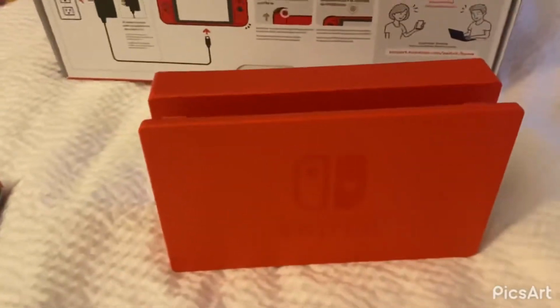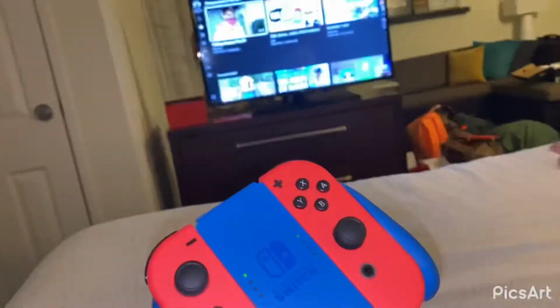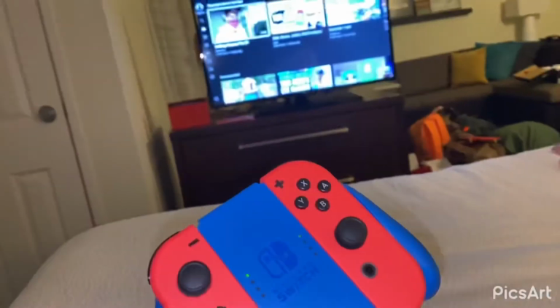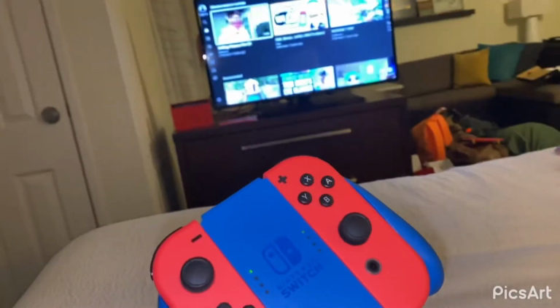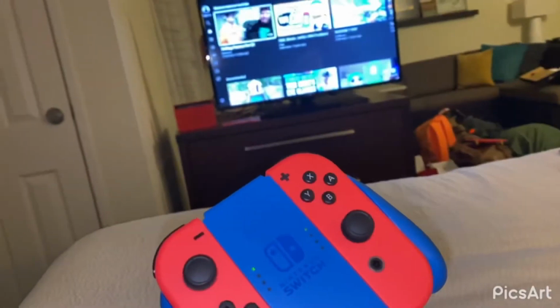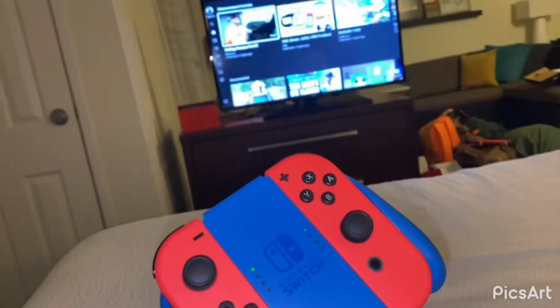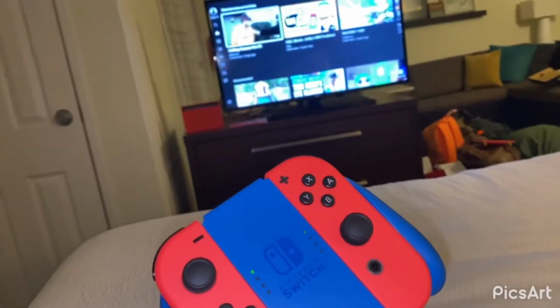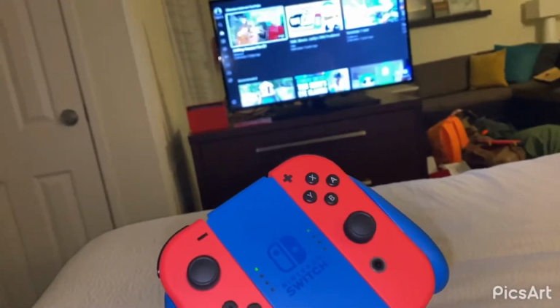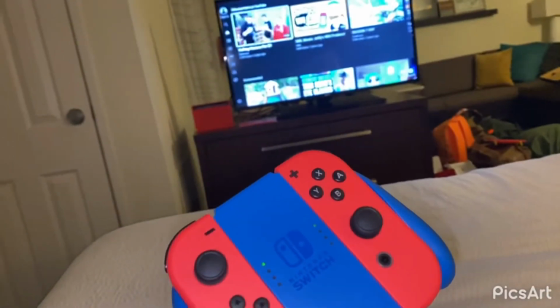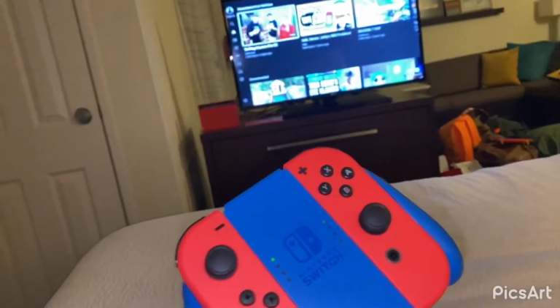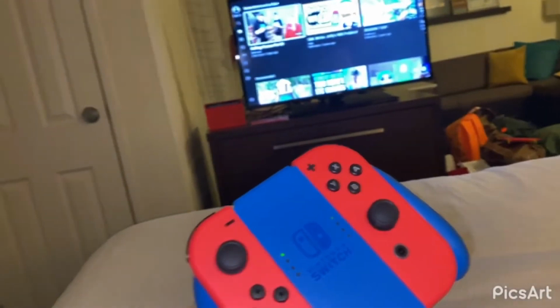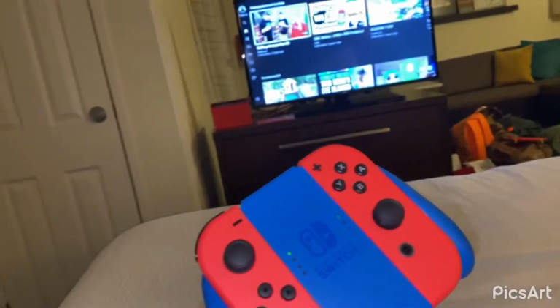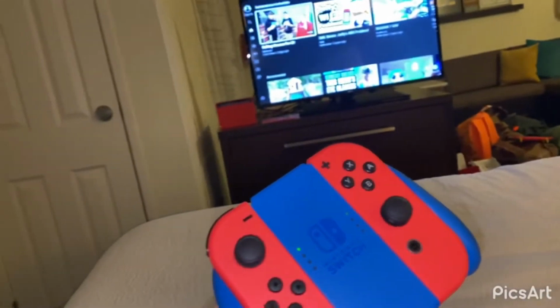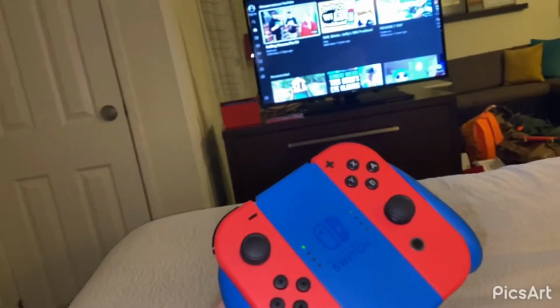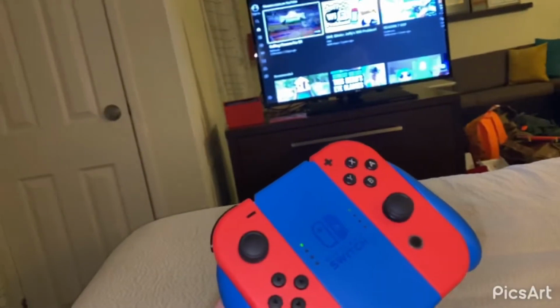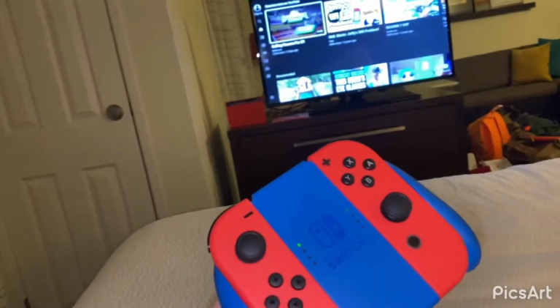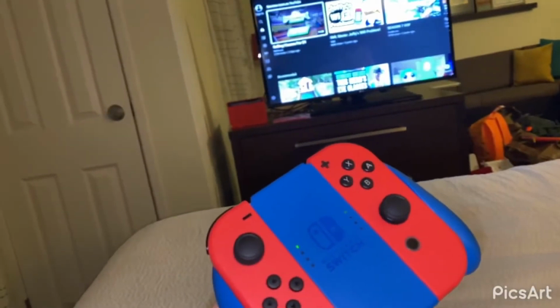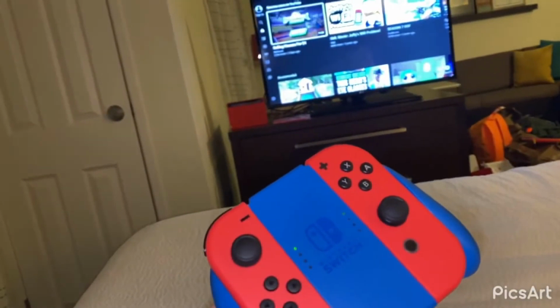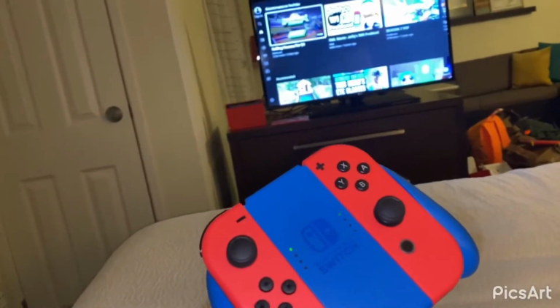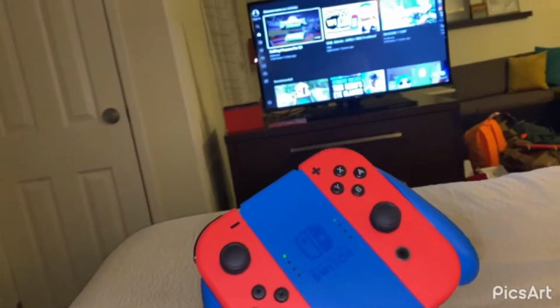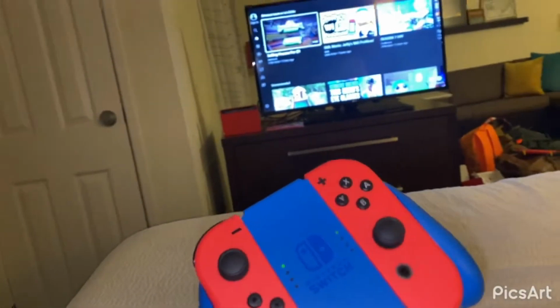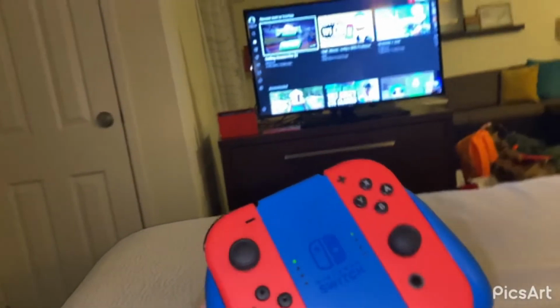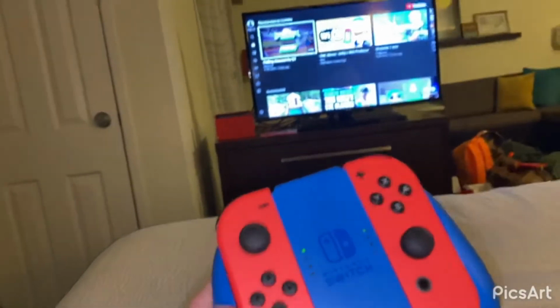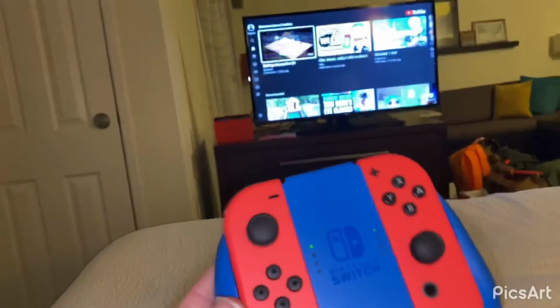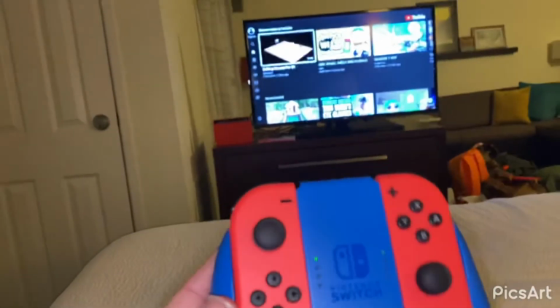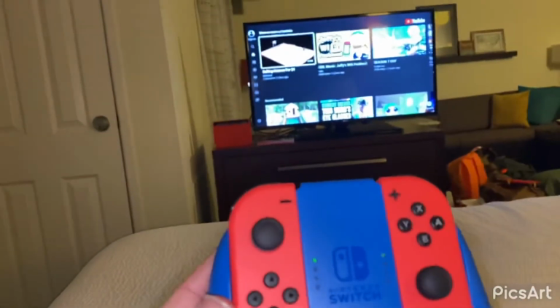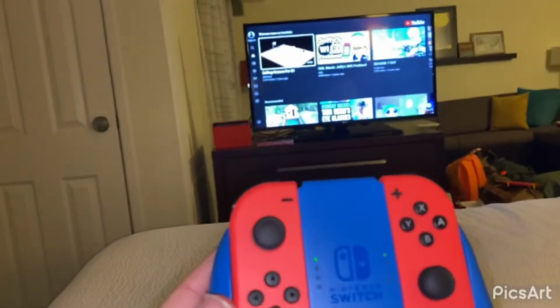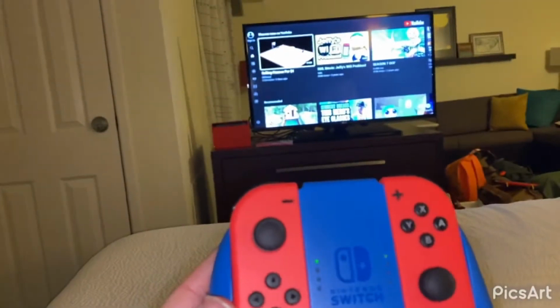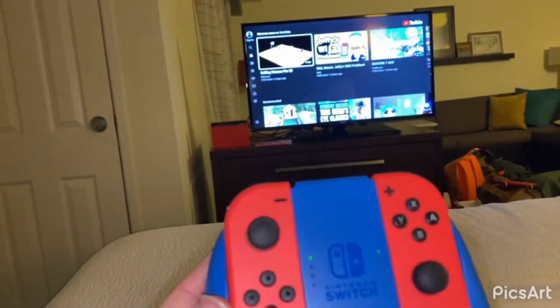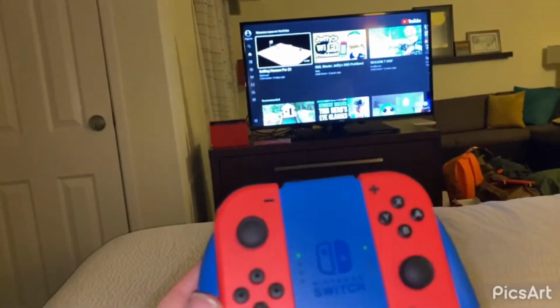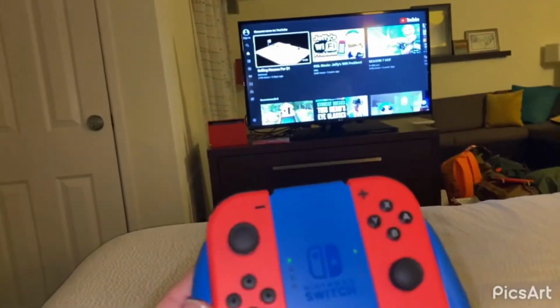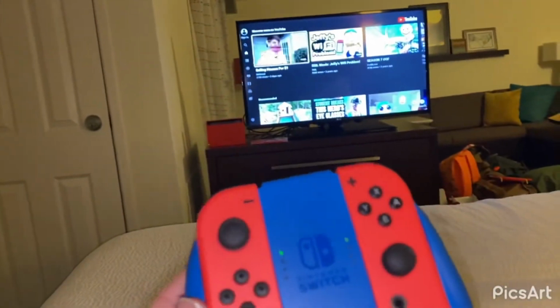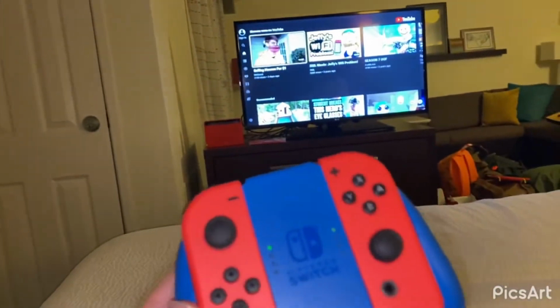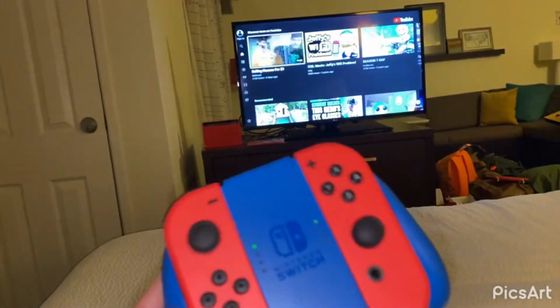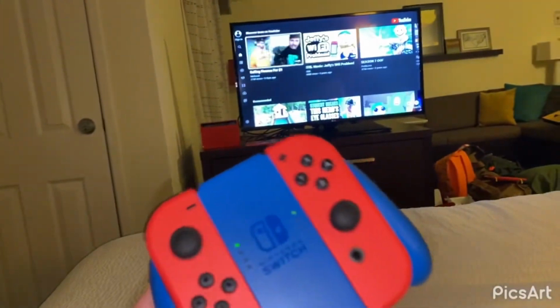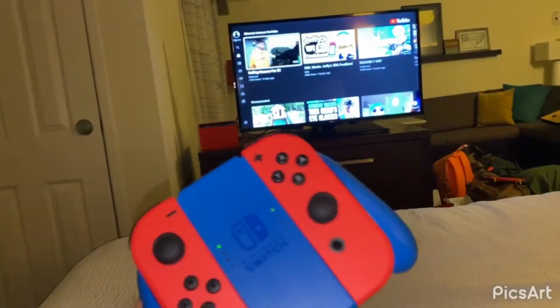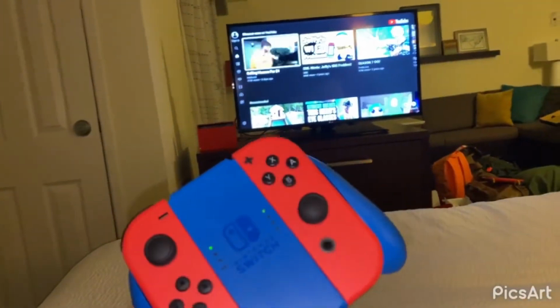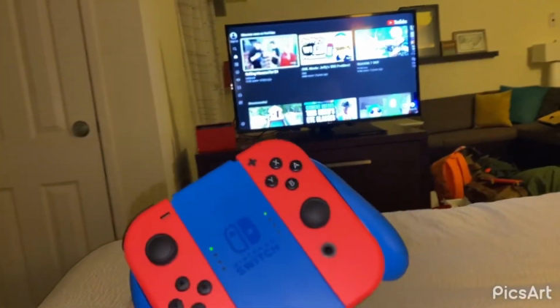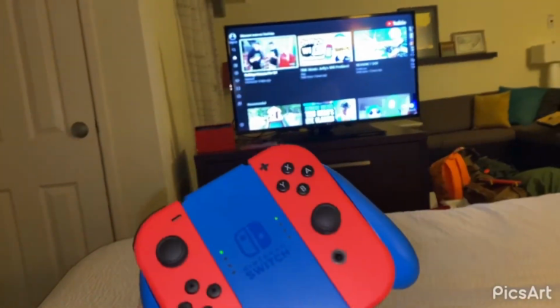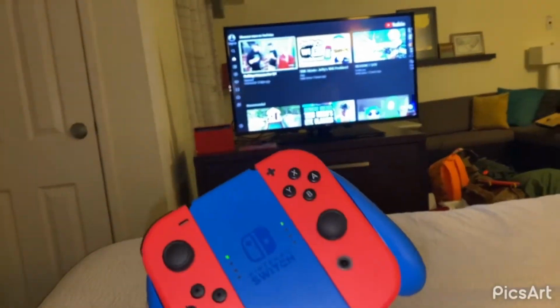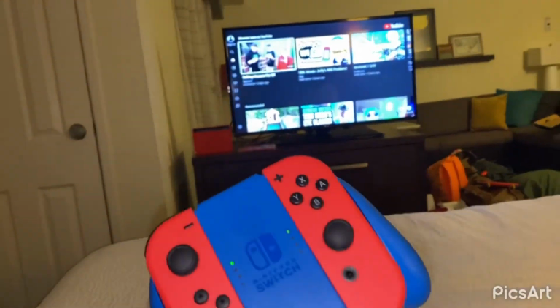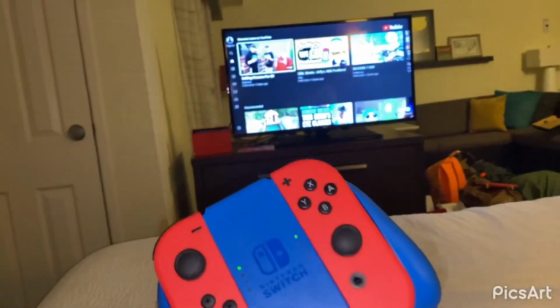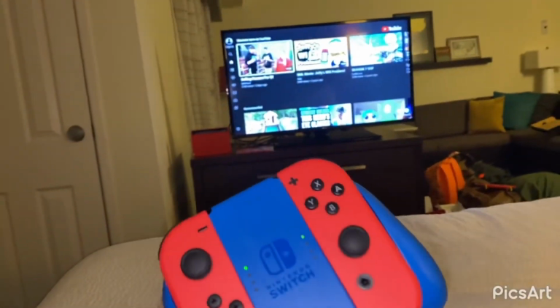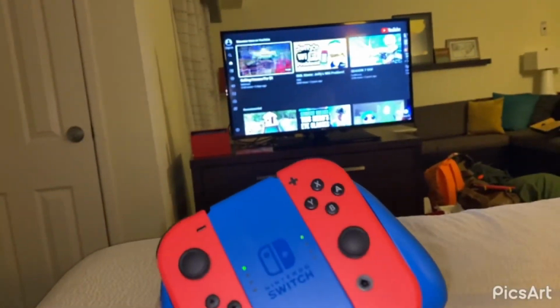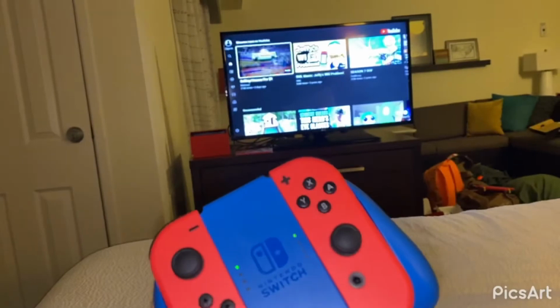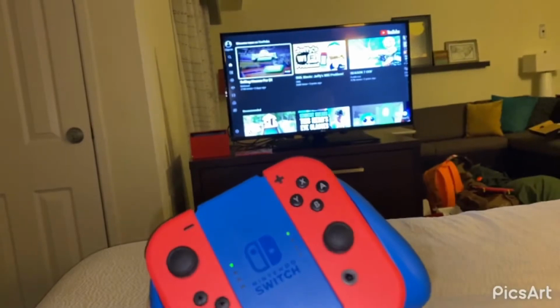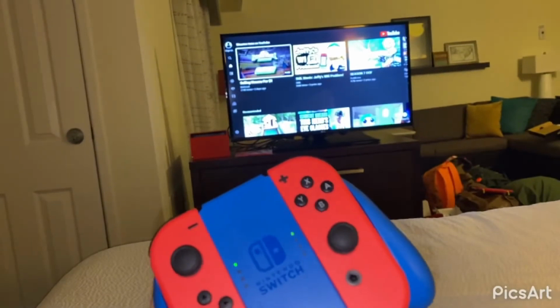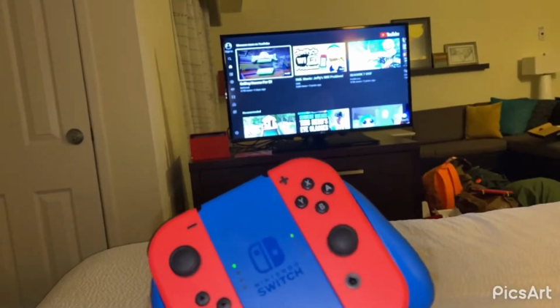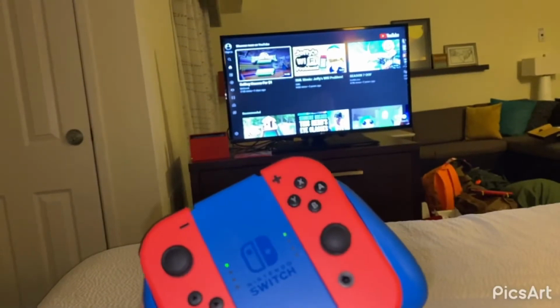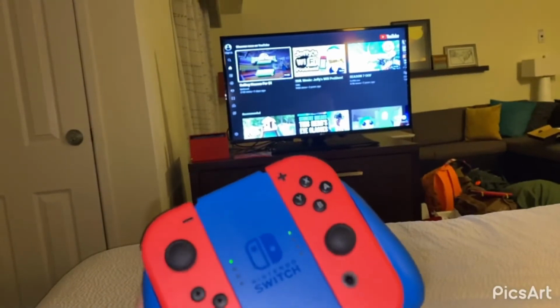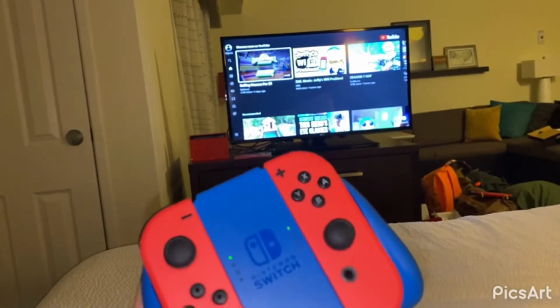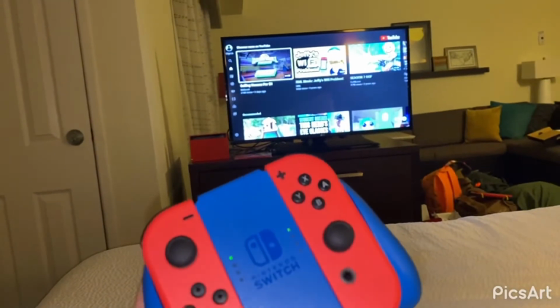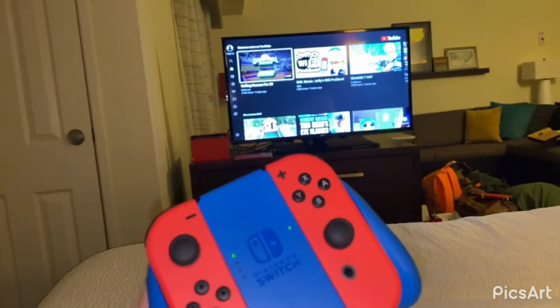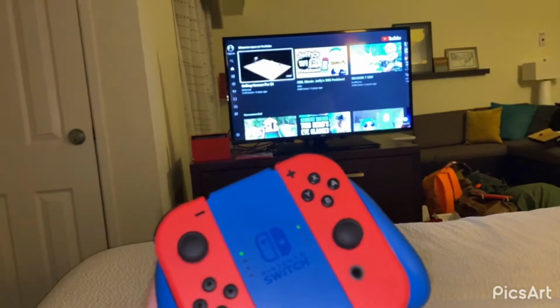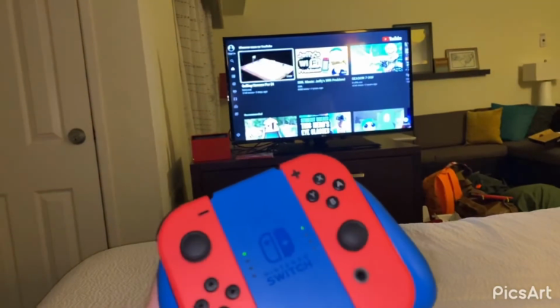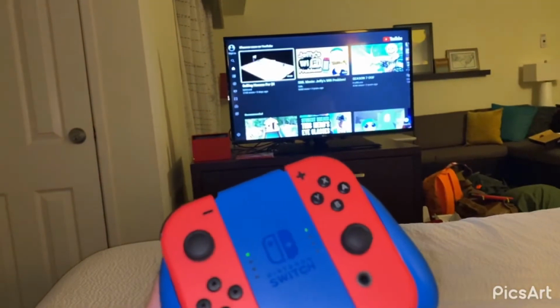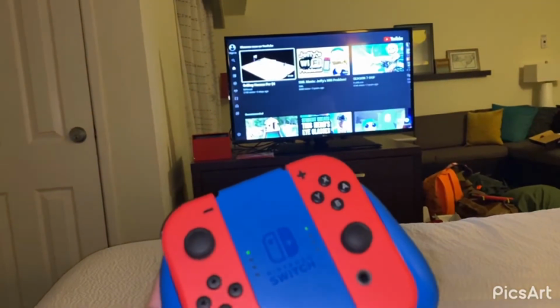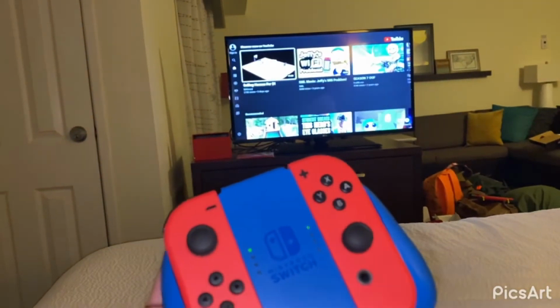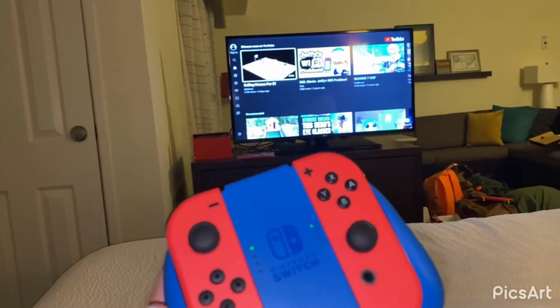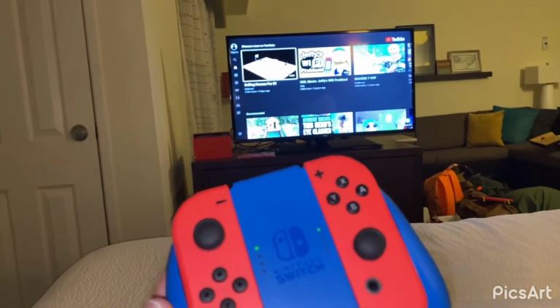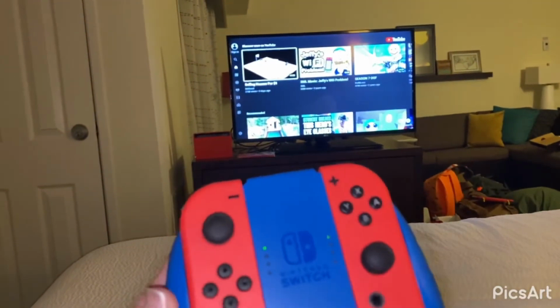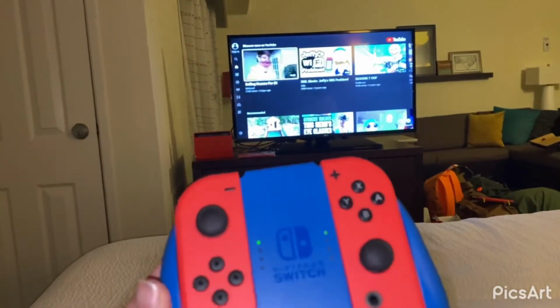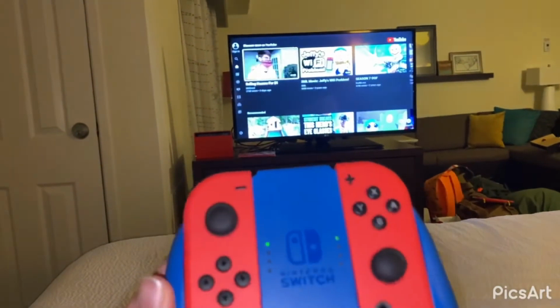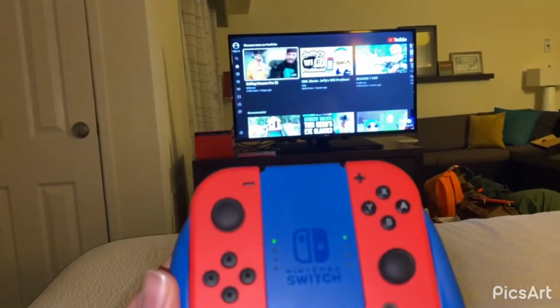All right, we got it all turned on. We're in the hotel room and we're going to just sit here, vibe, play some Mario Kart, and watch some YouTube. We'll see you again next time too.